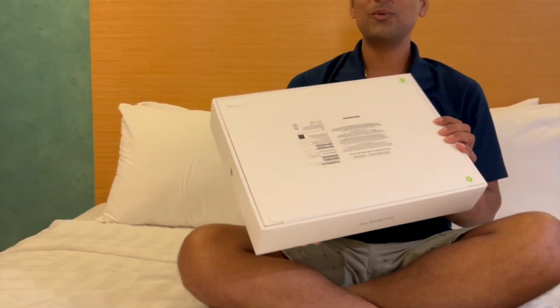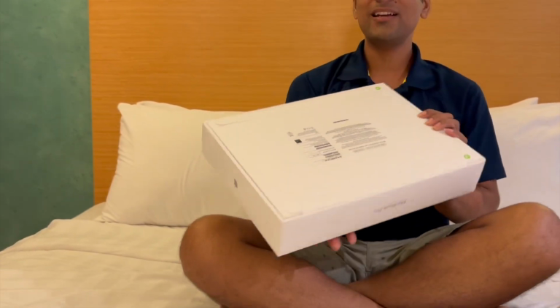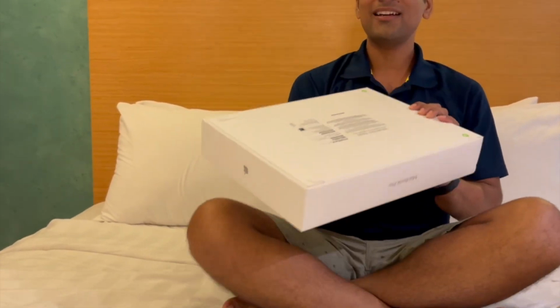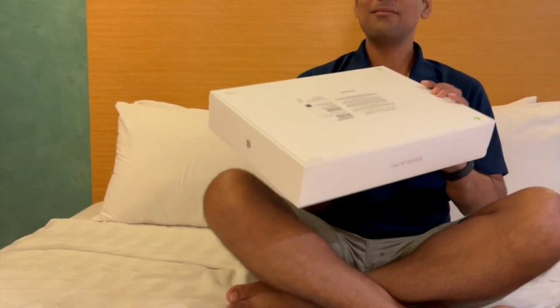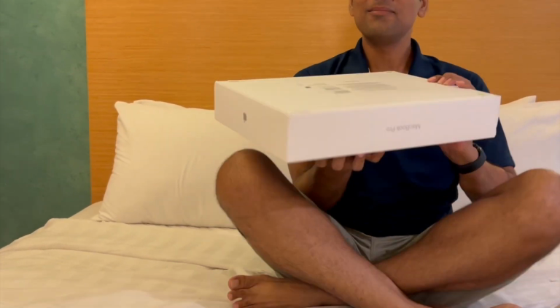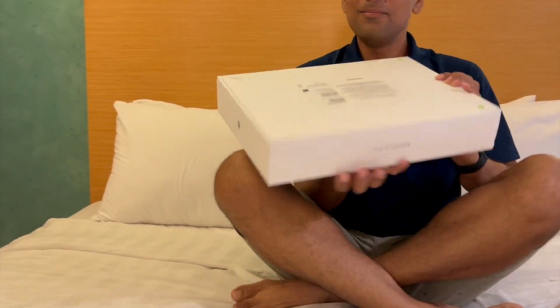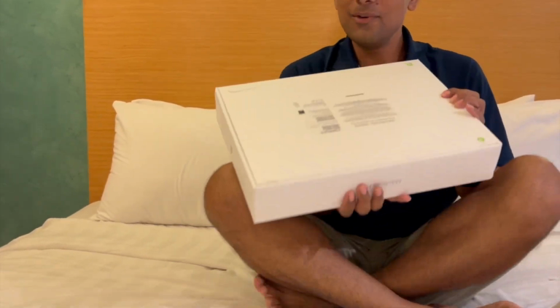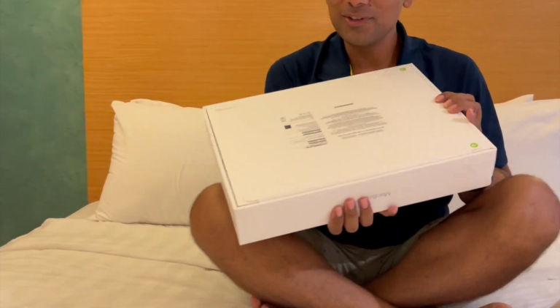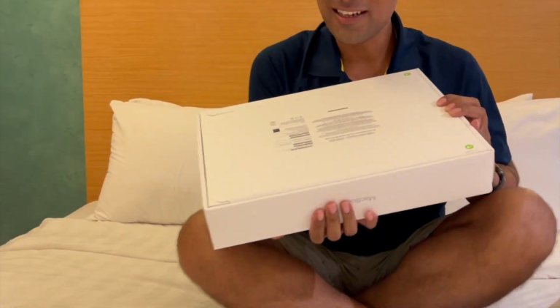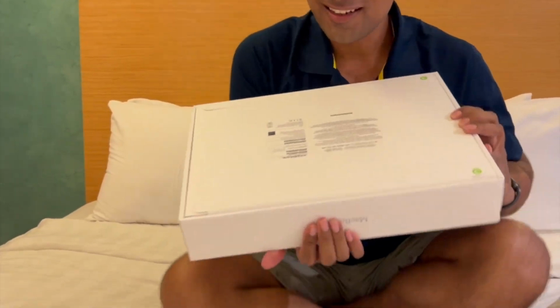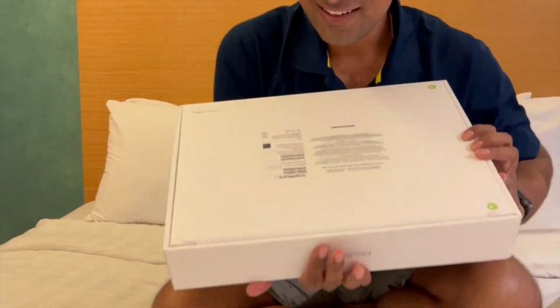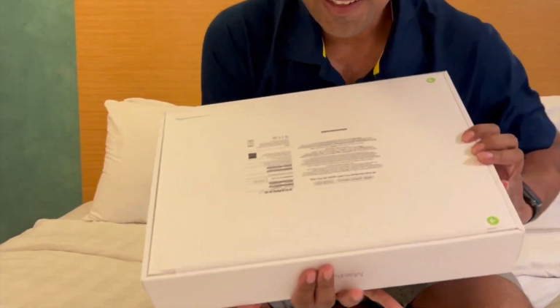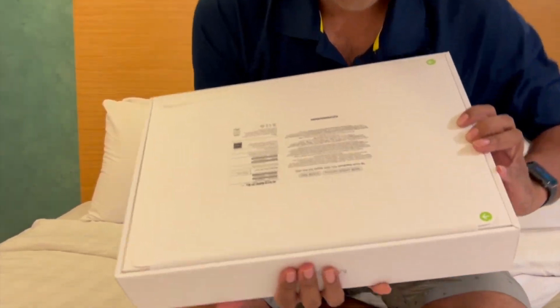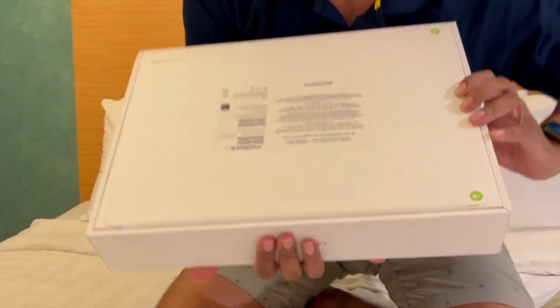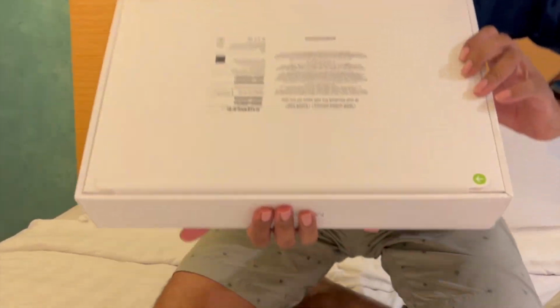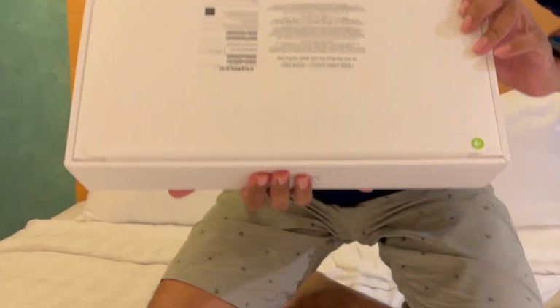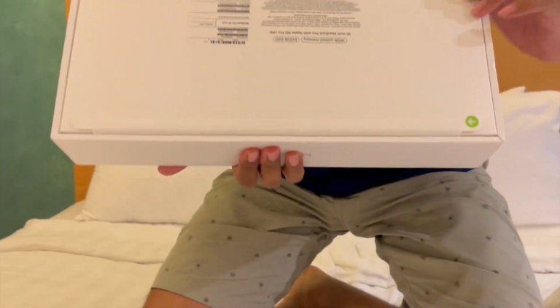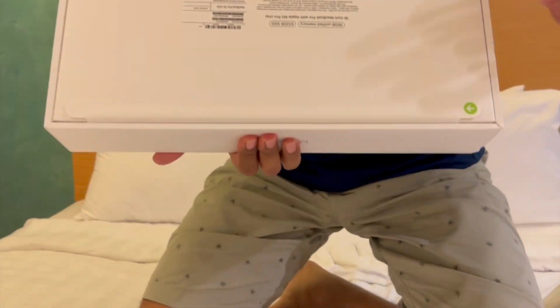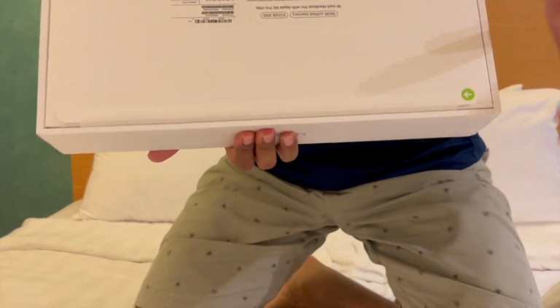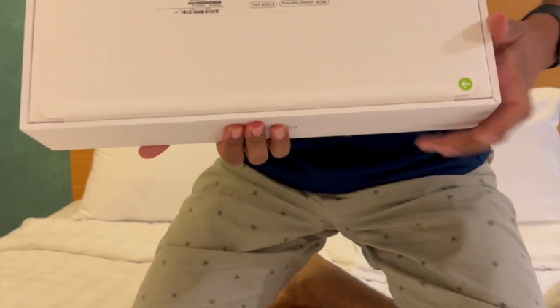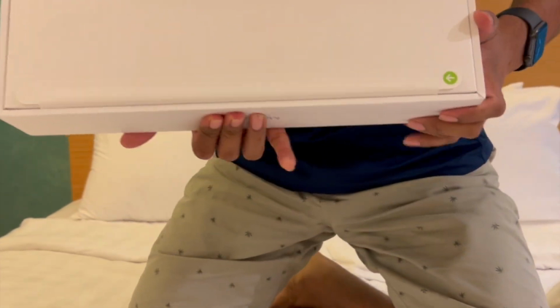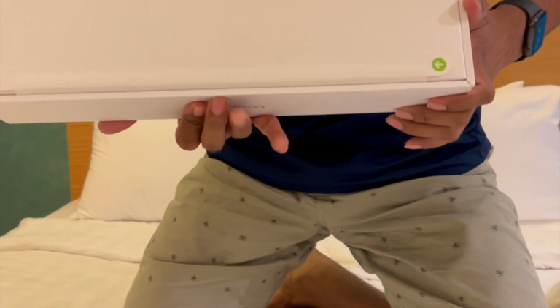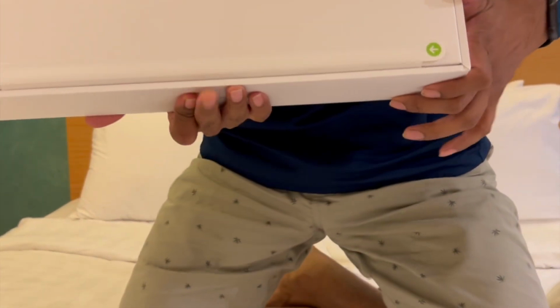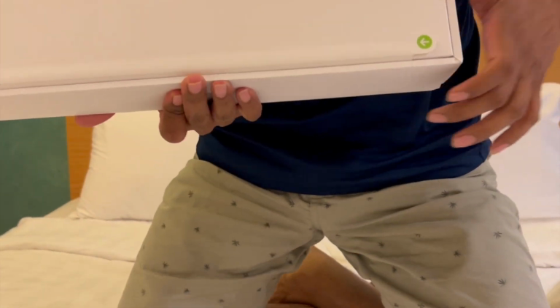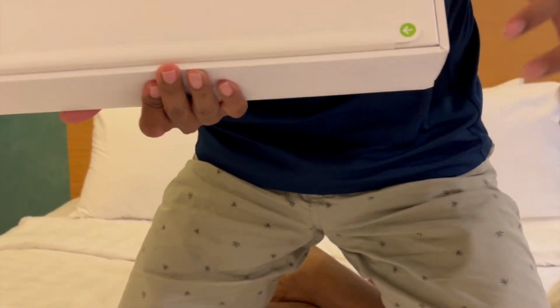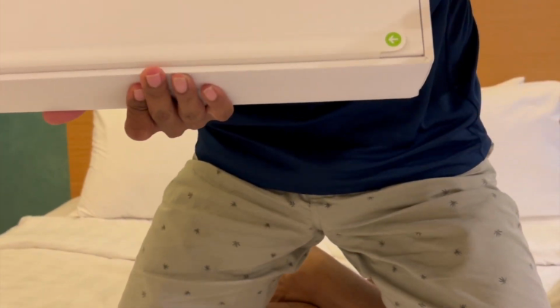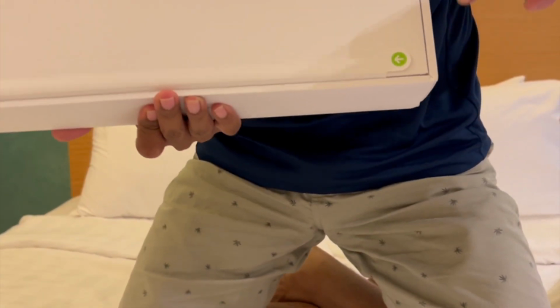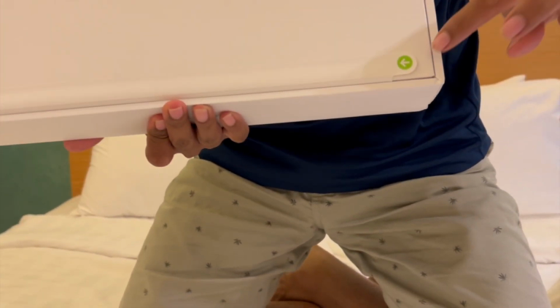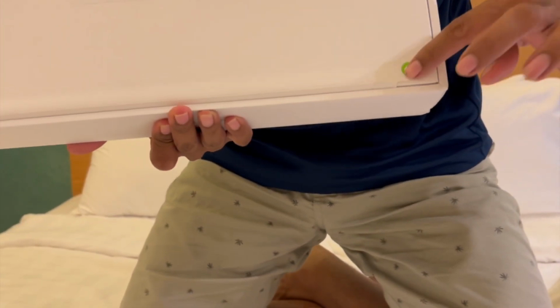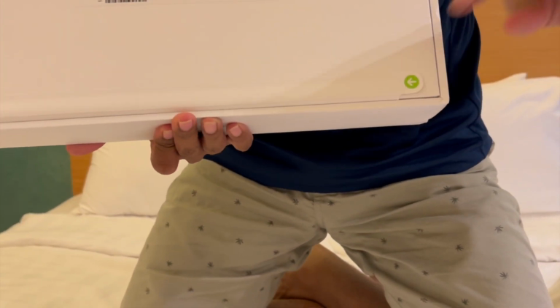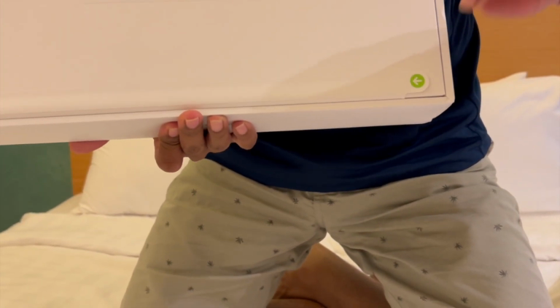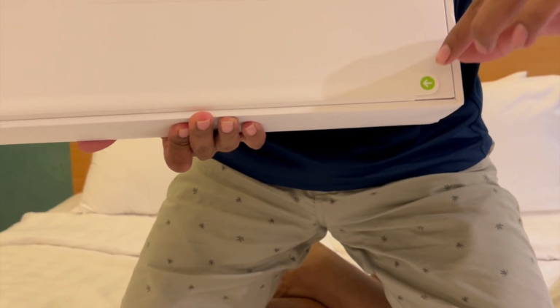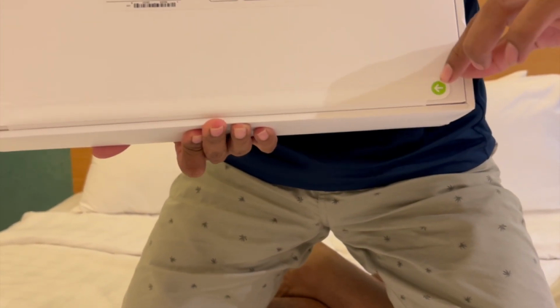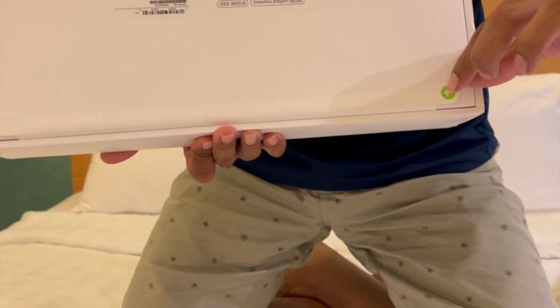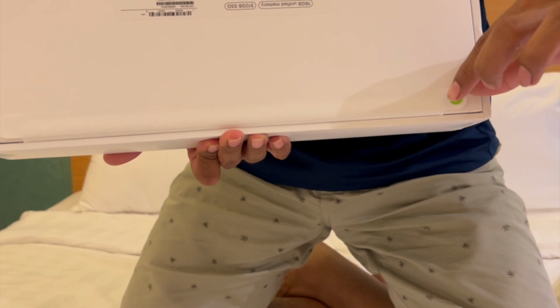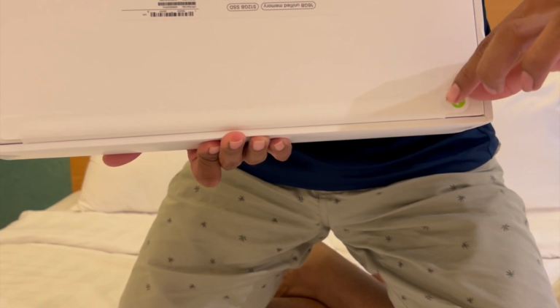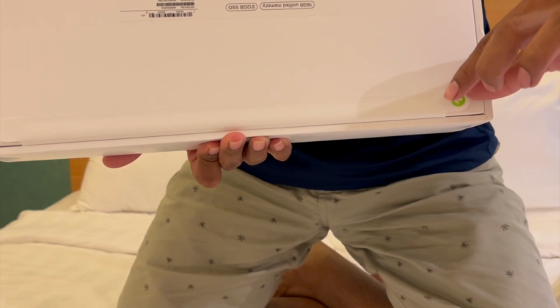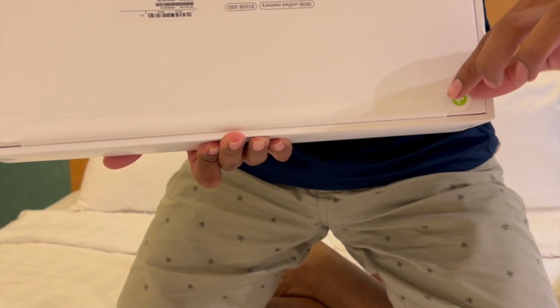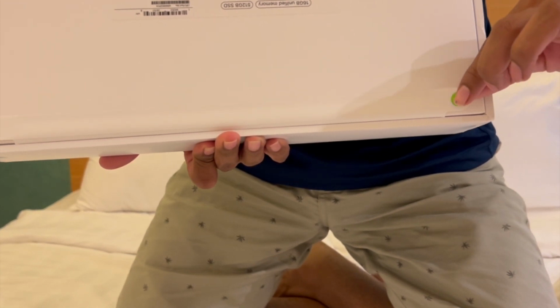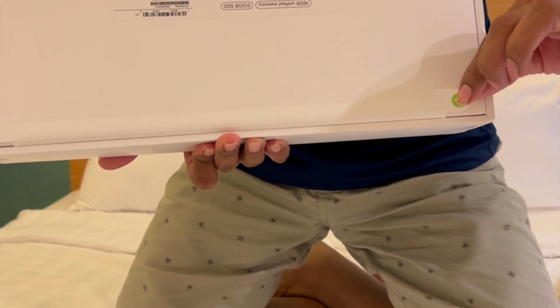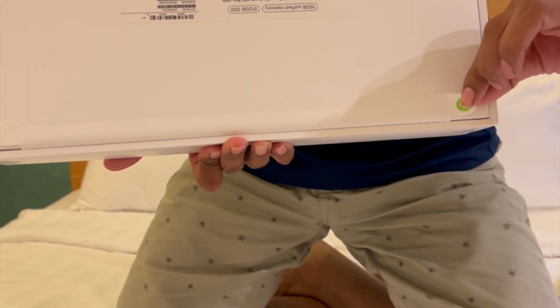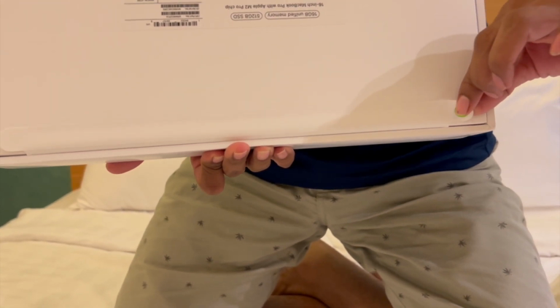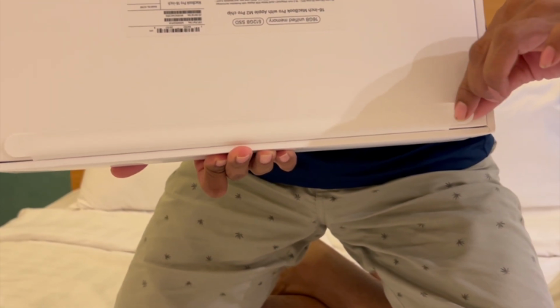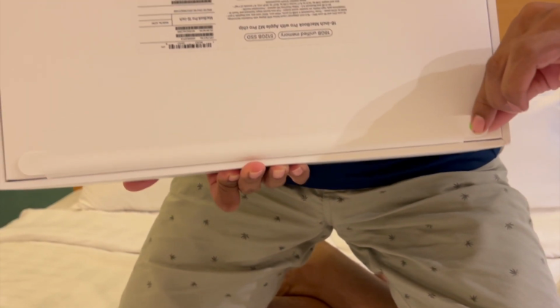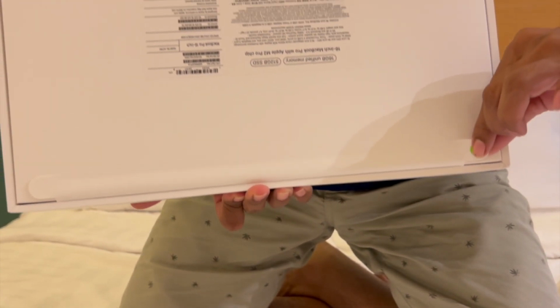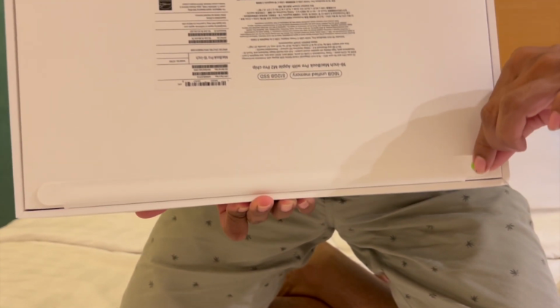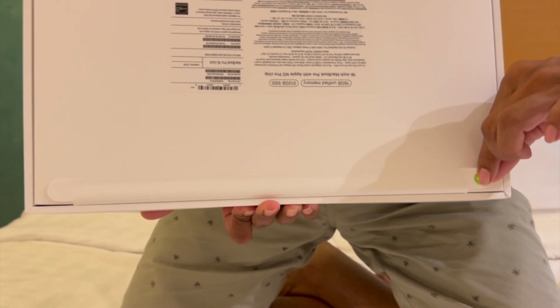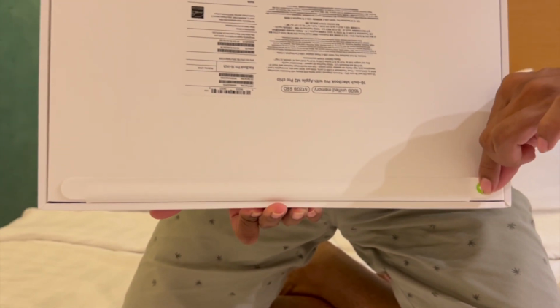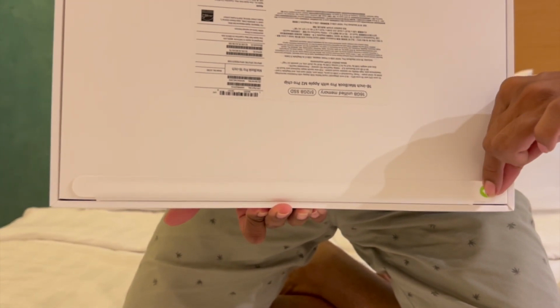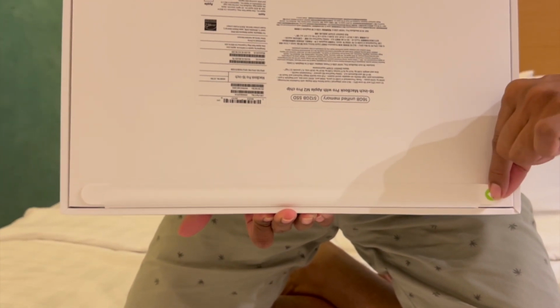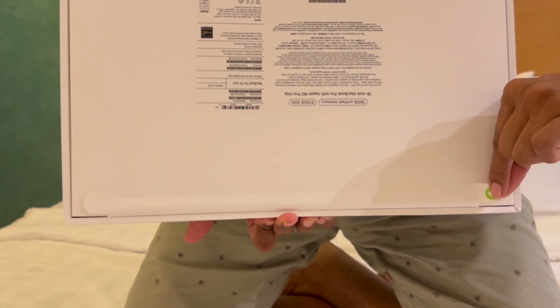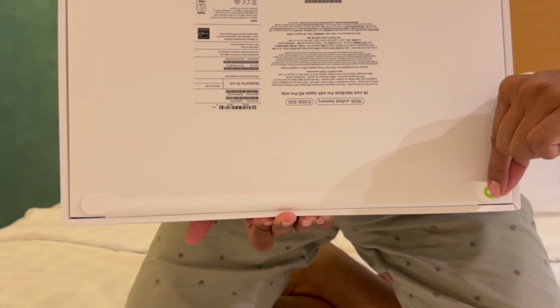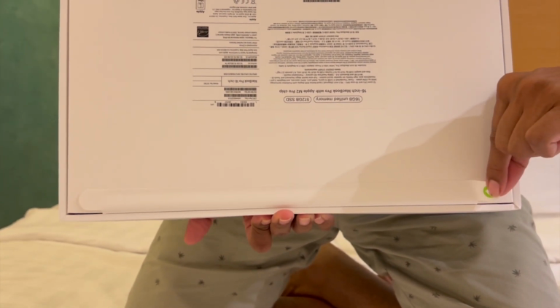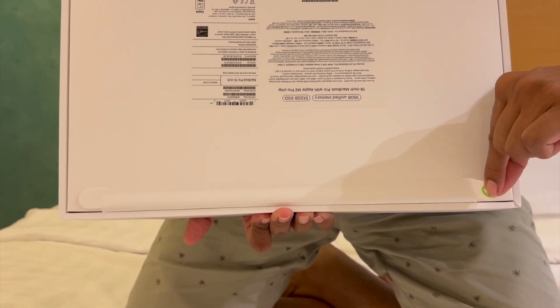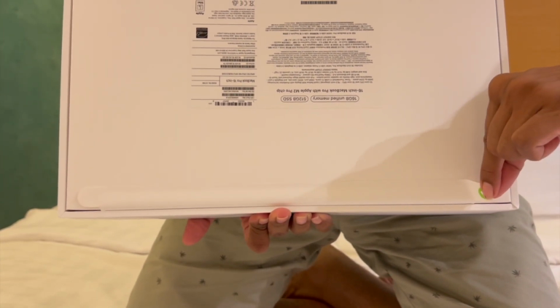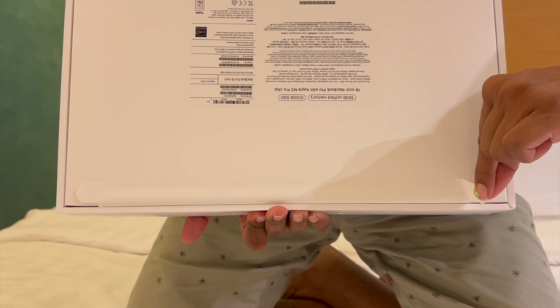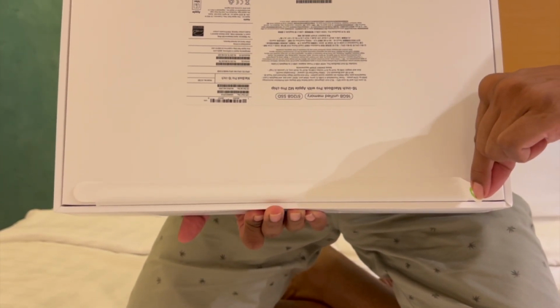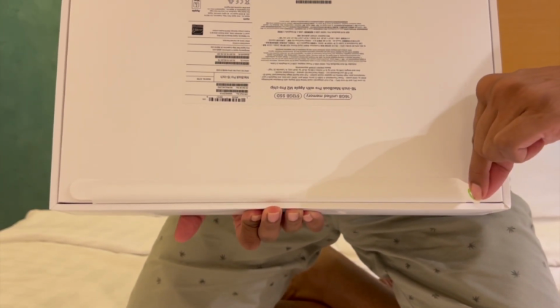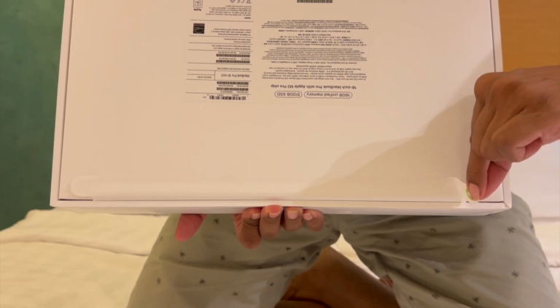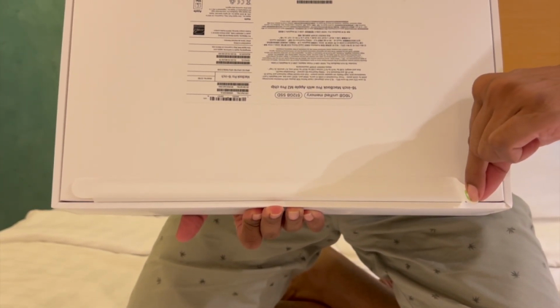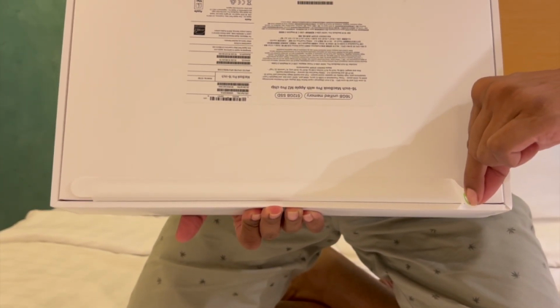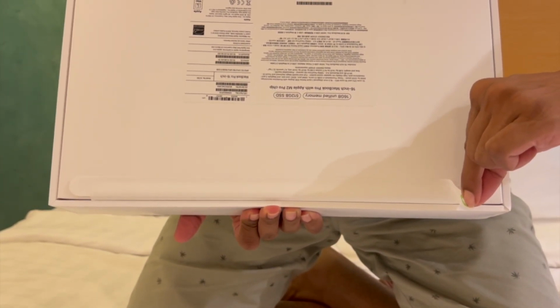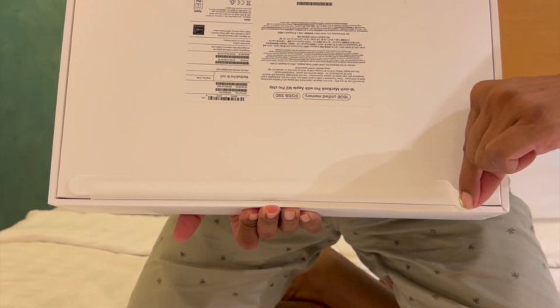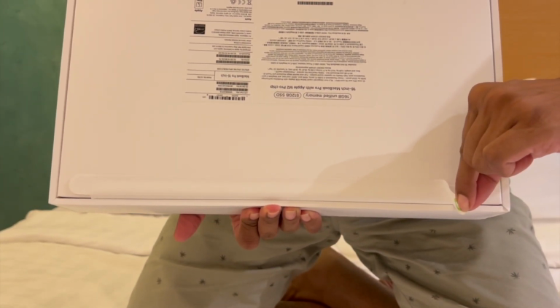It's the sweet sound of unboxing in front of you. This is a tear tape which opens when you pull it.